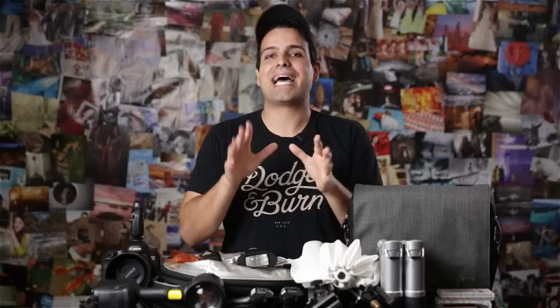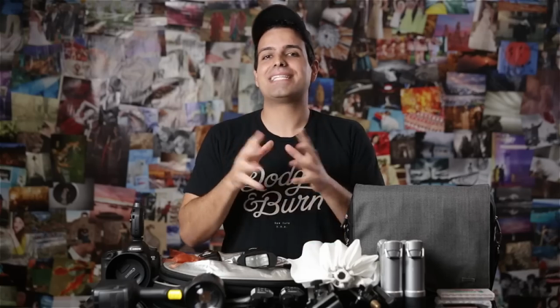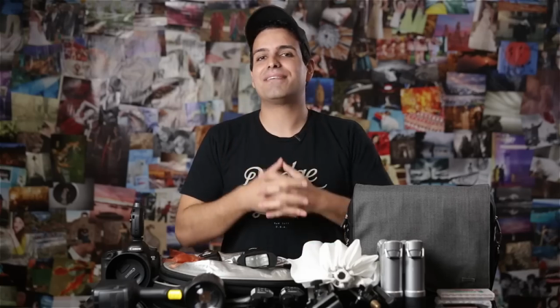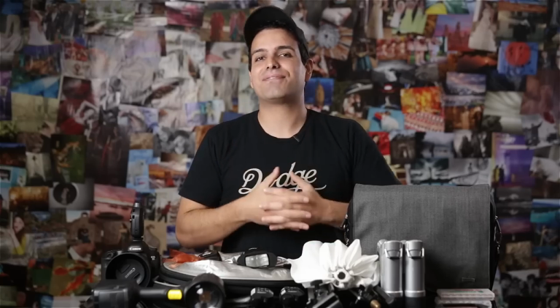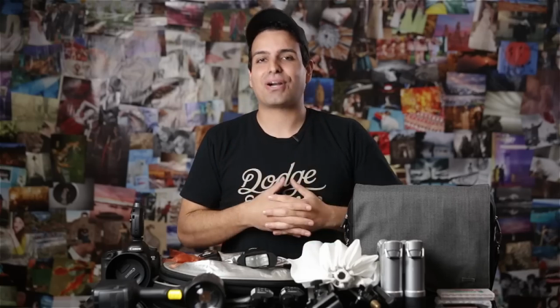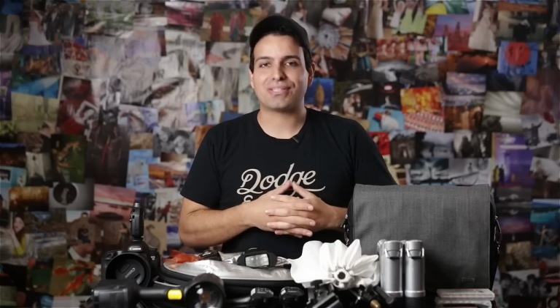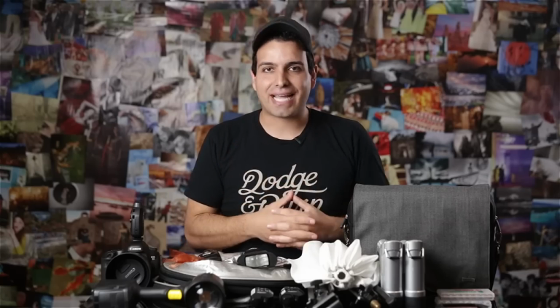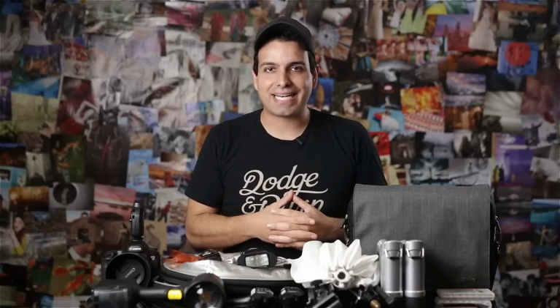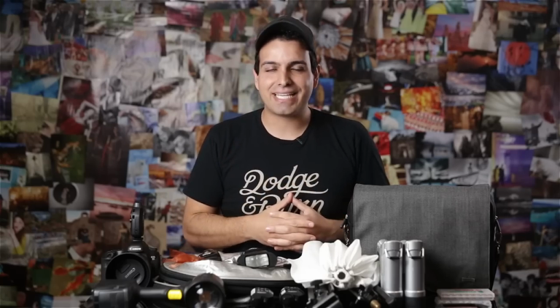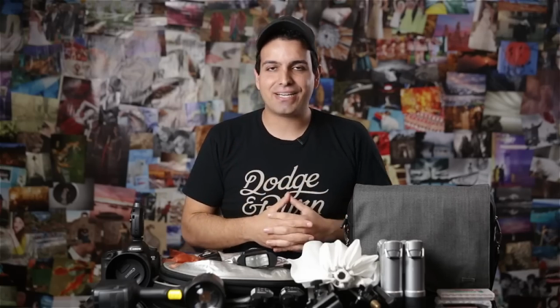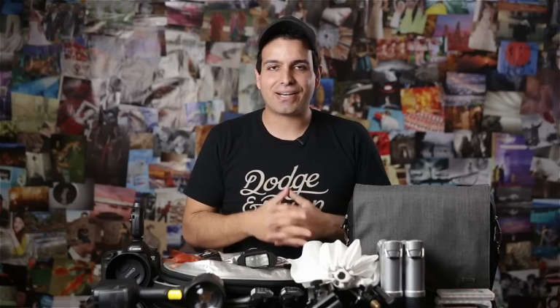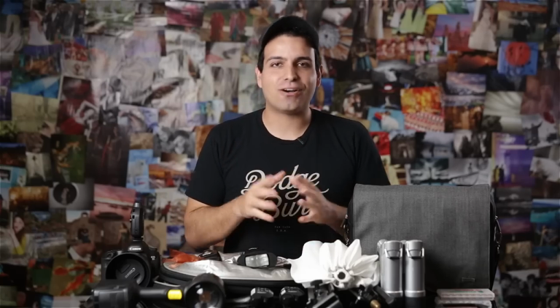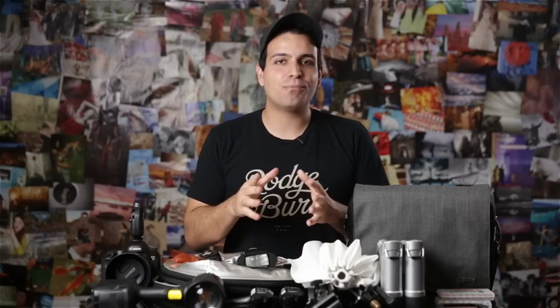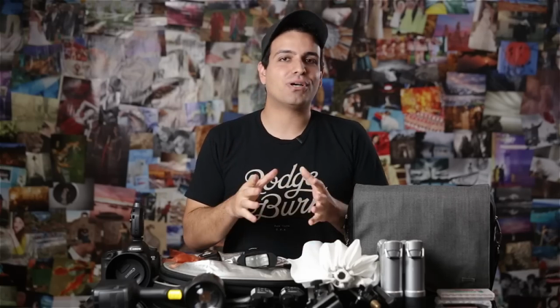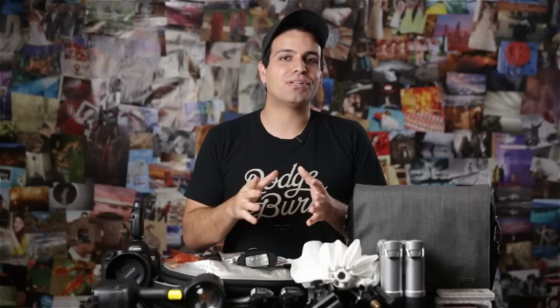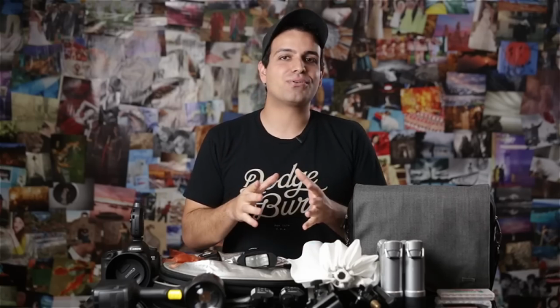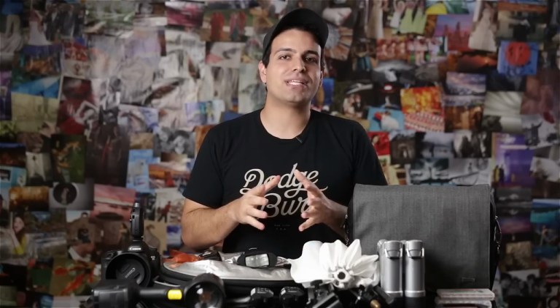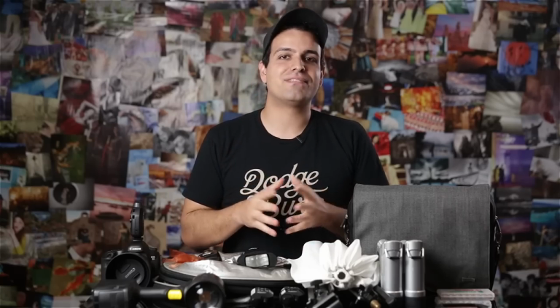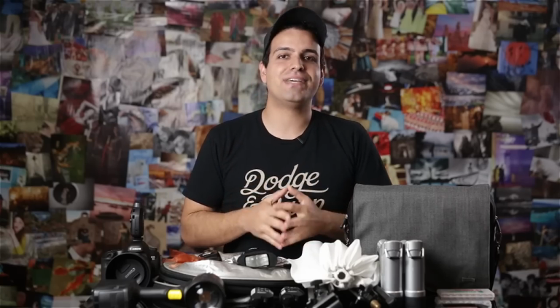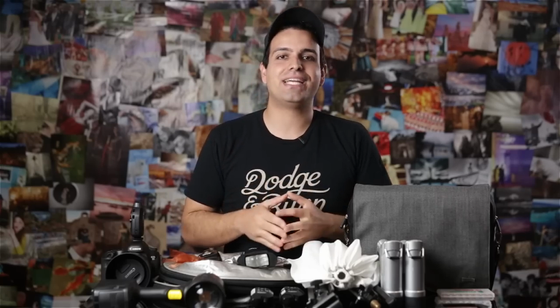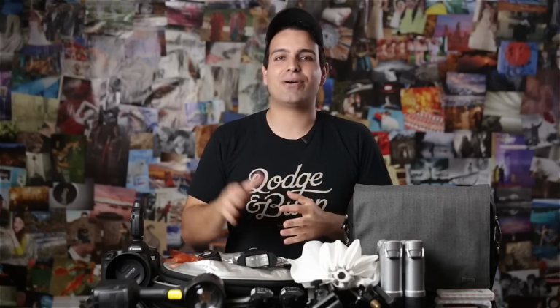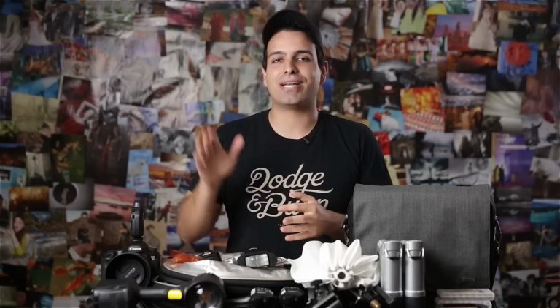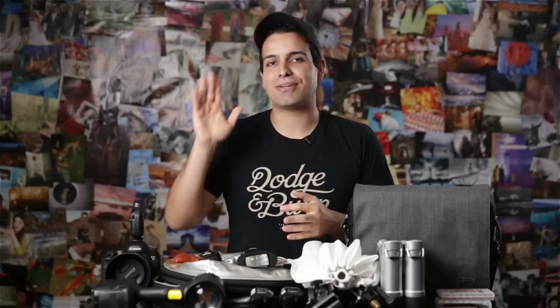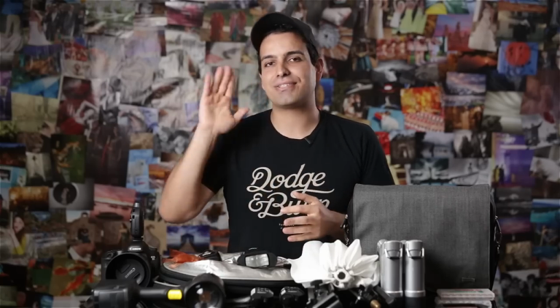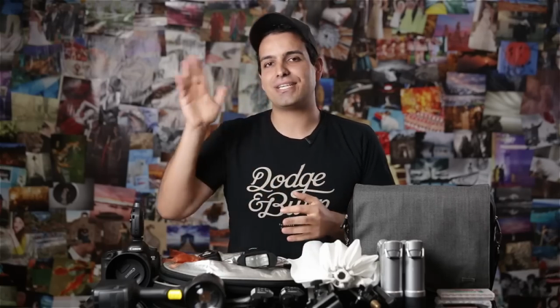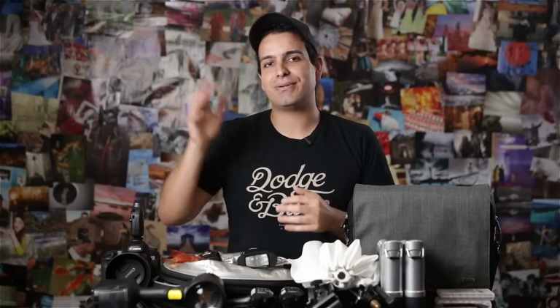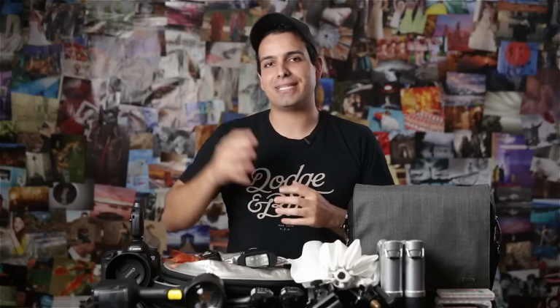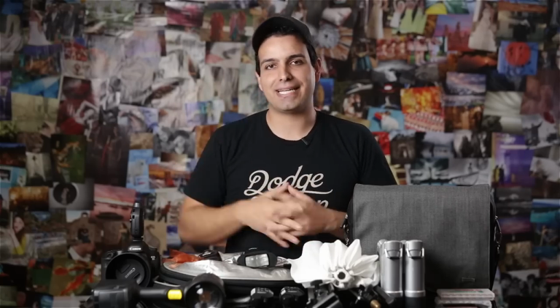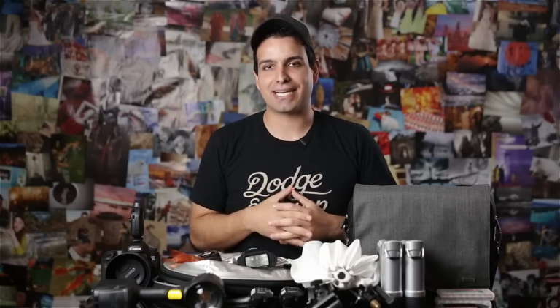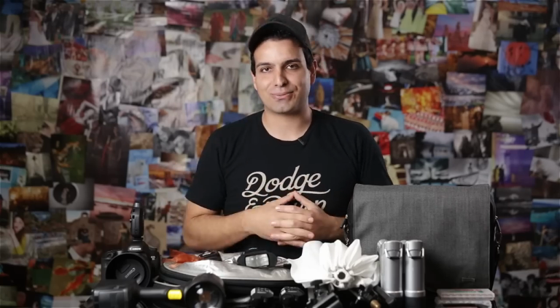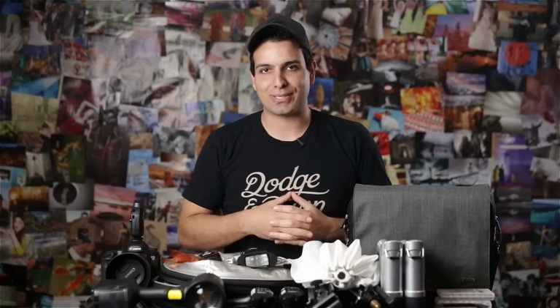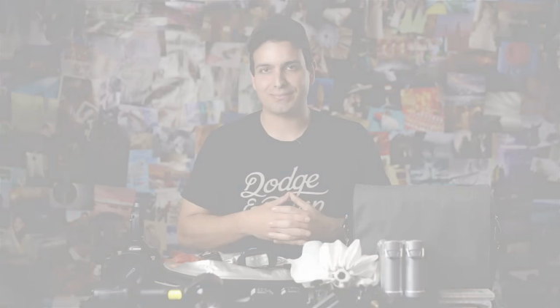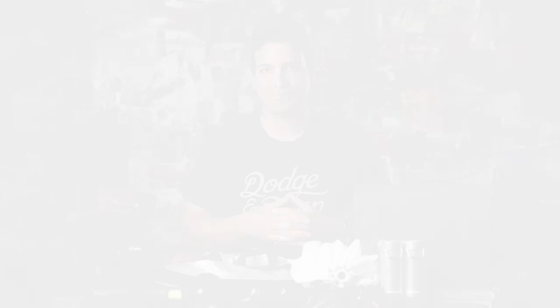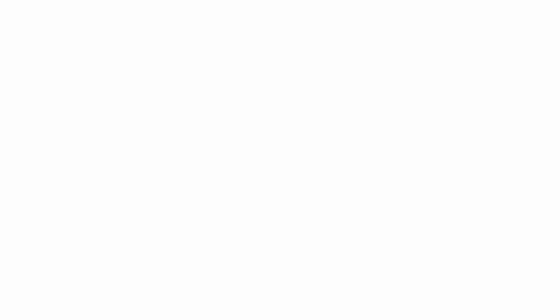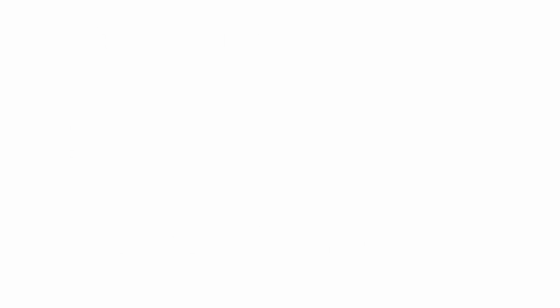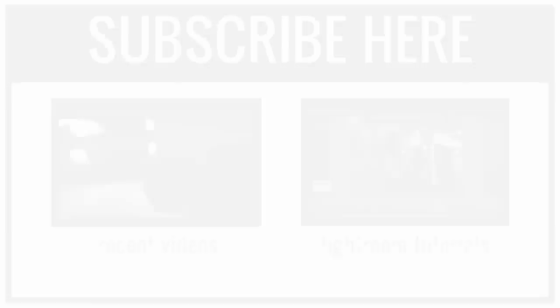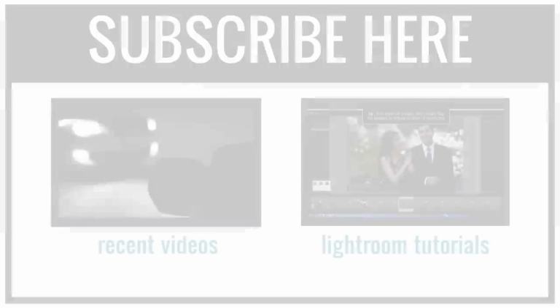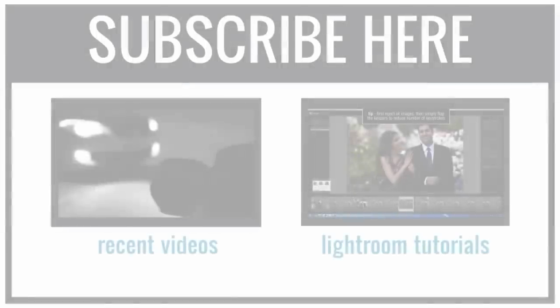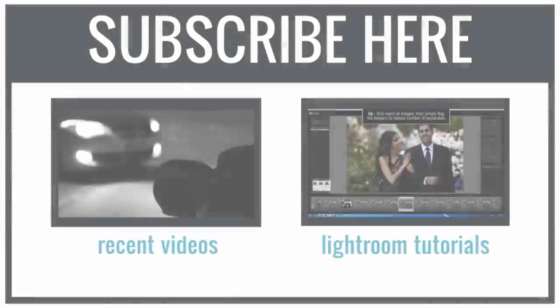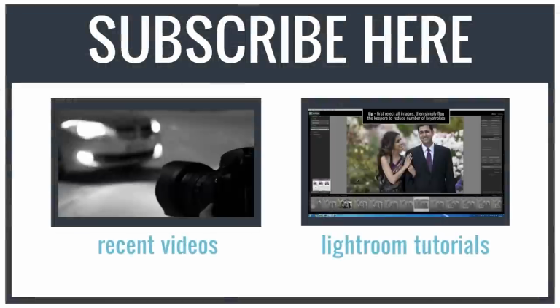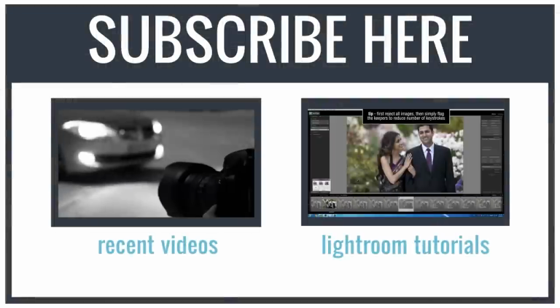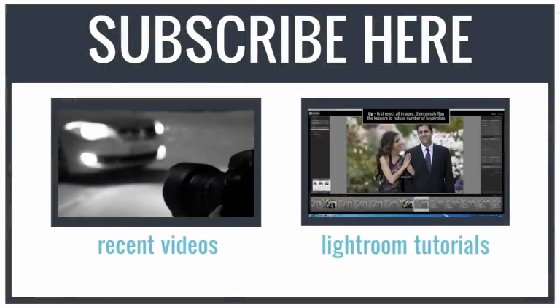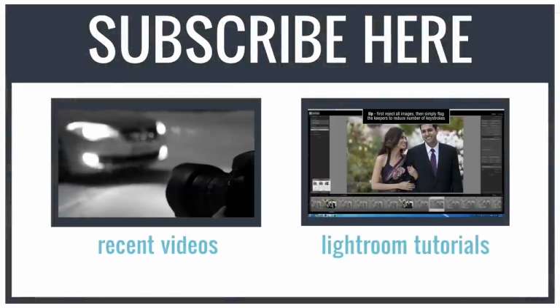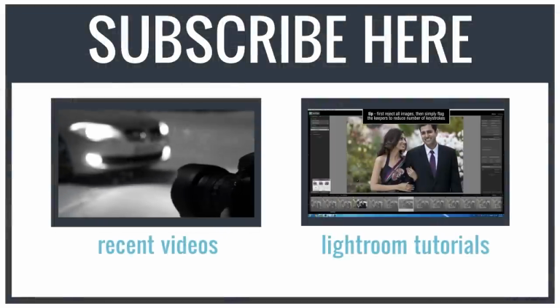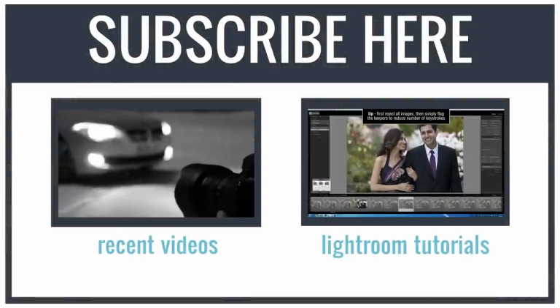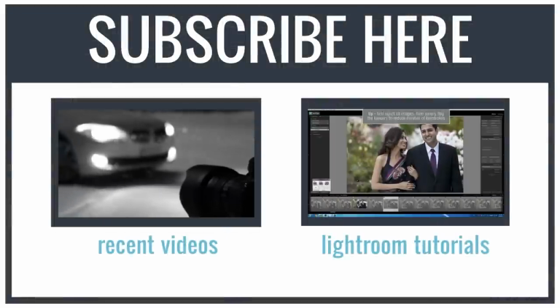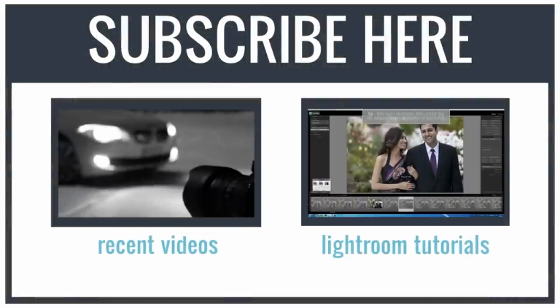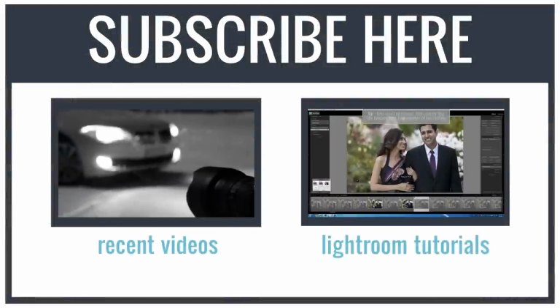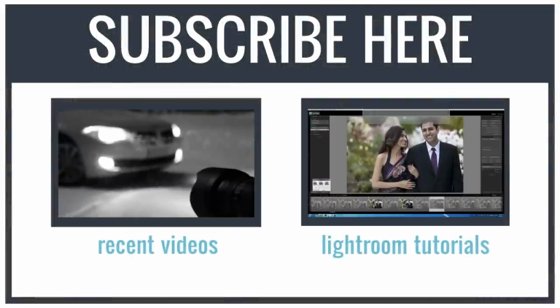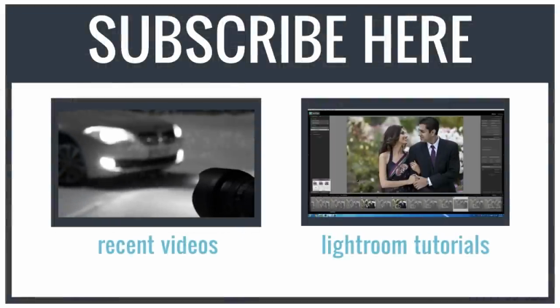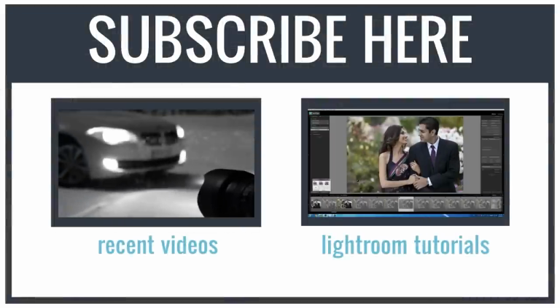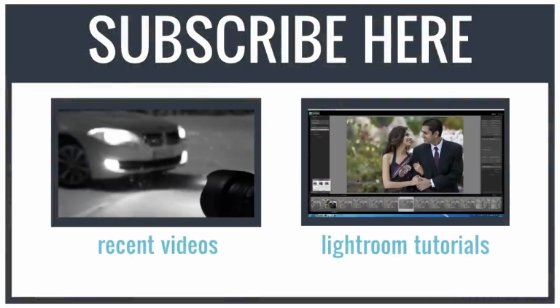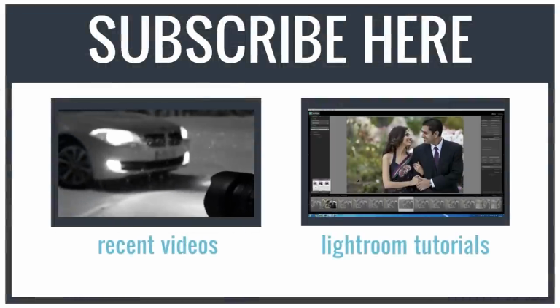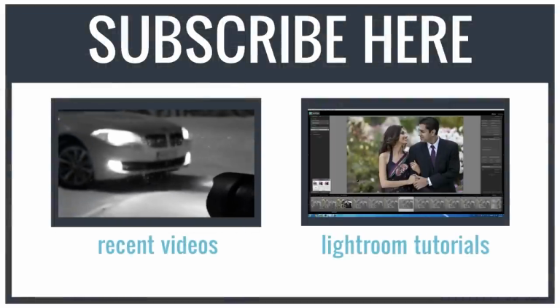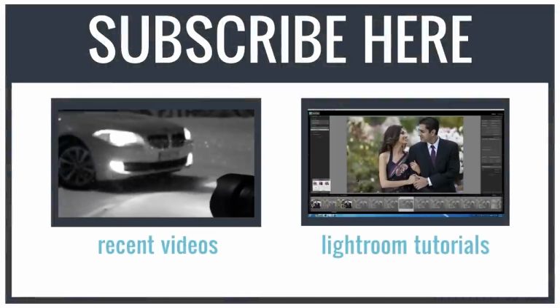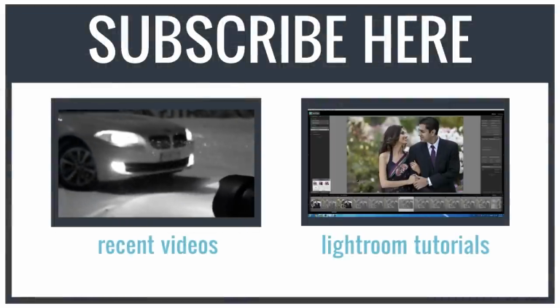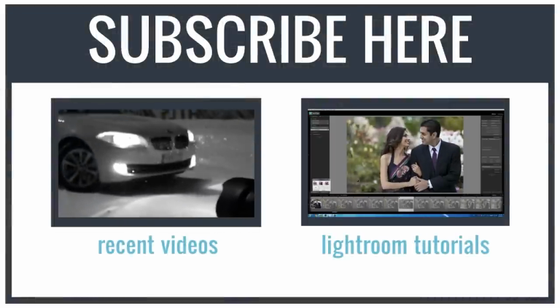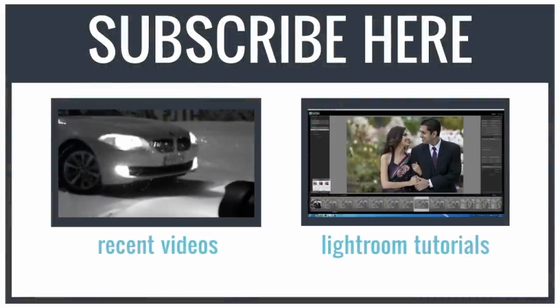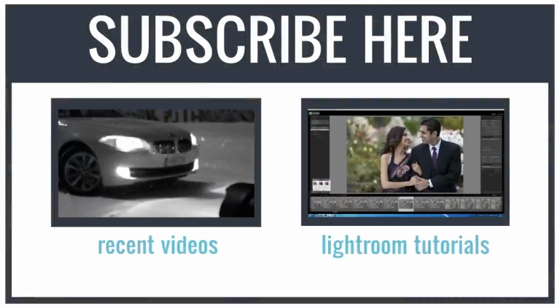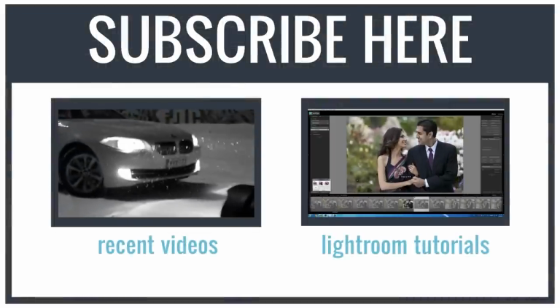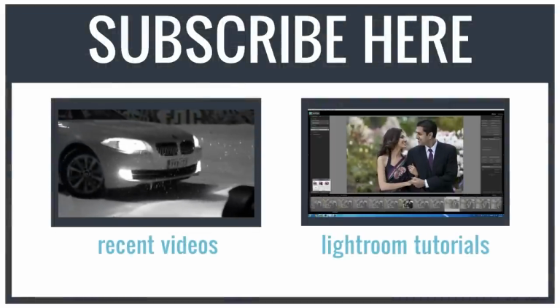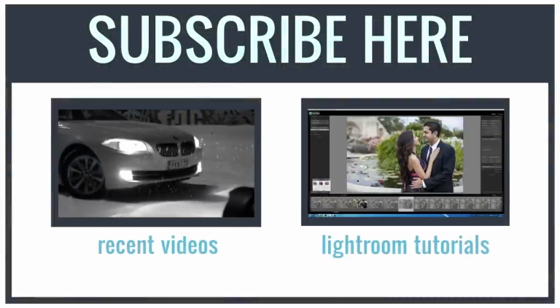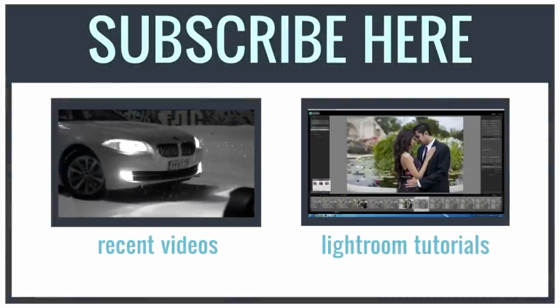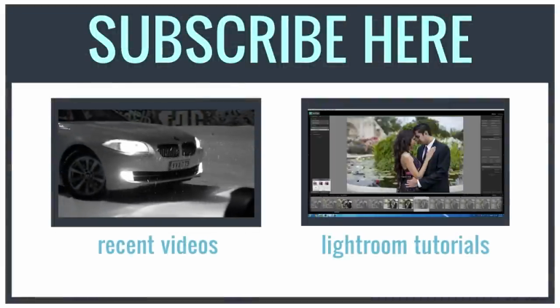That's it for our lighting gear. I hope you all enjoyed this video and I'll see you in the next one.